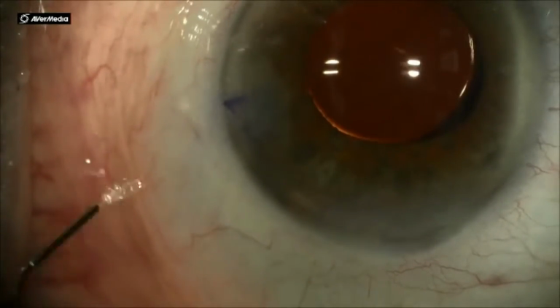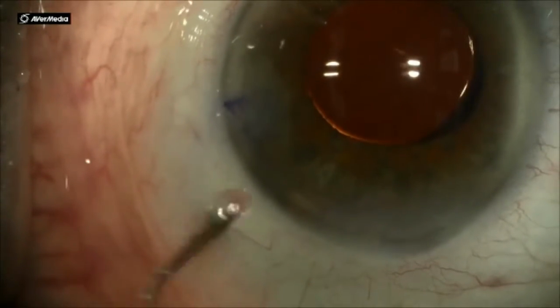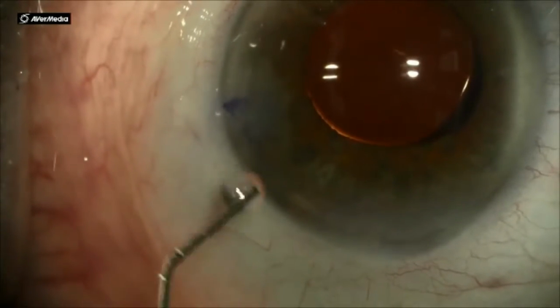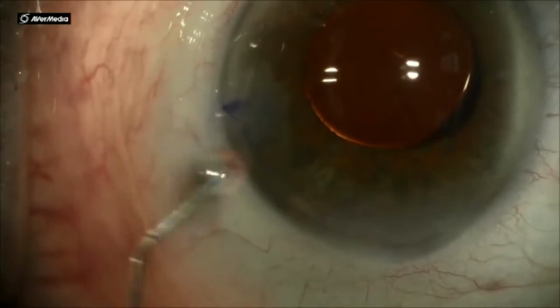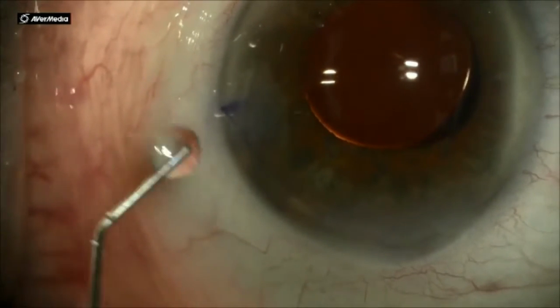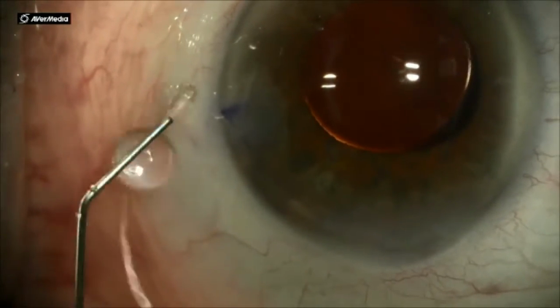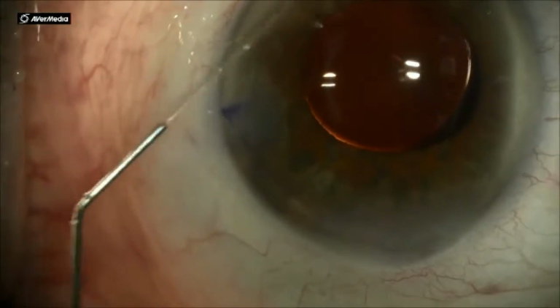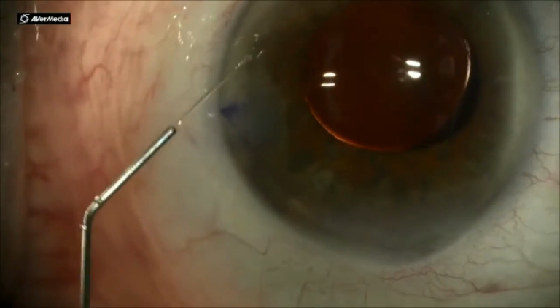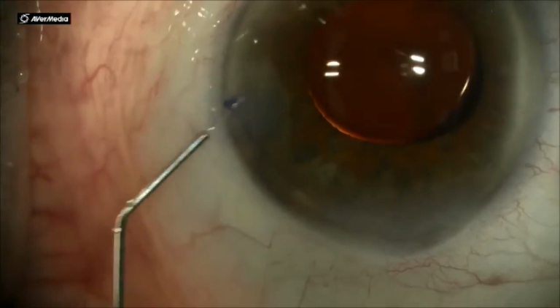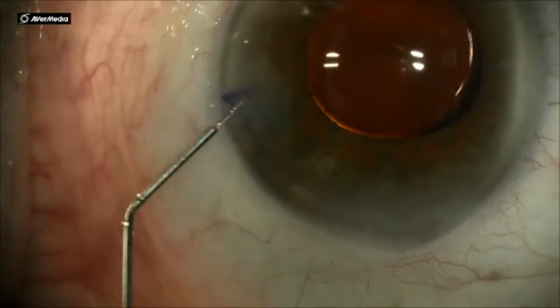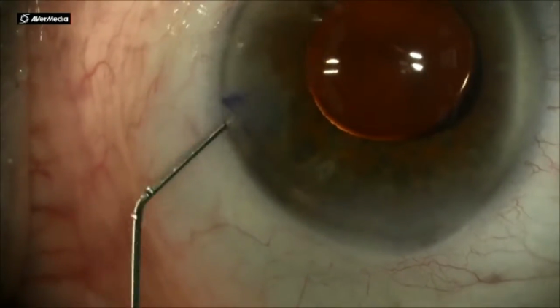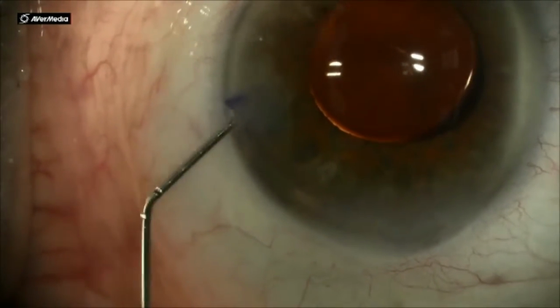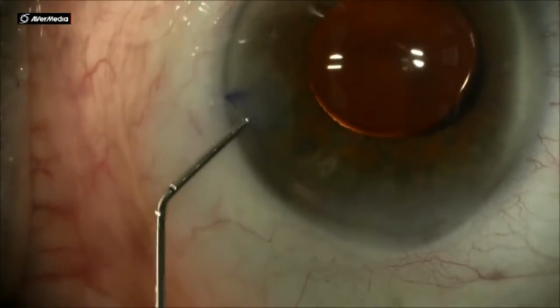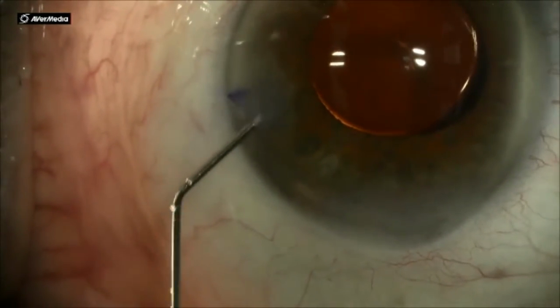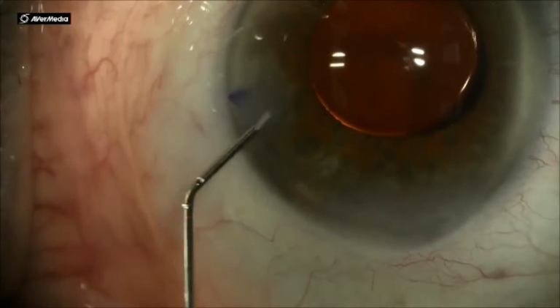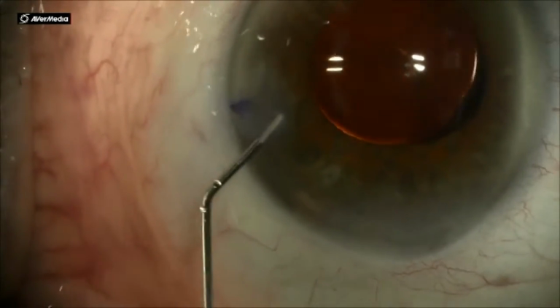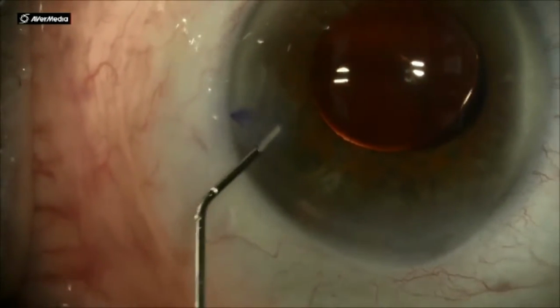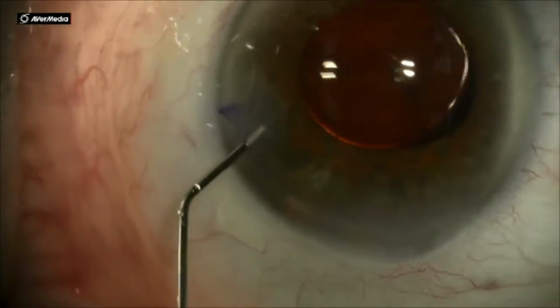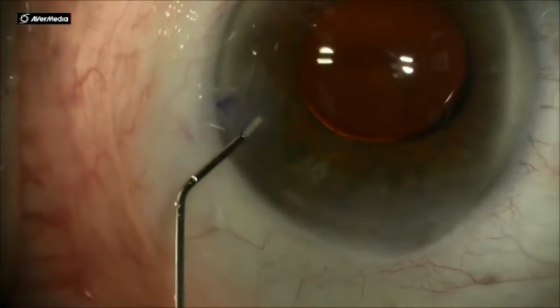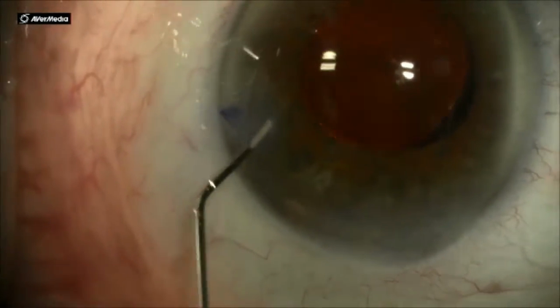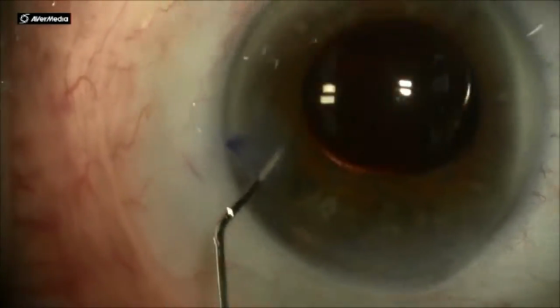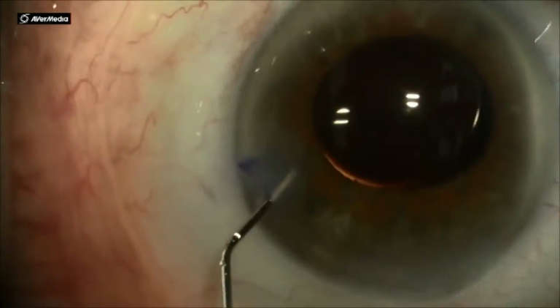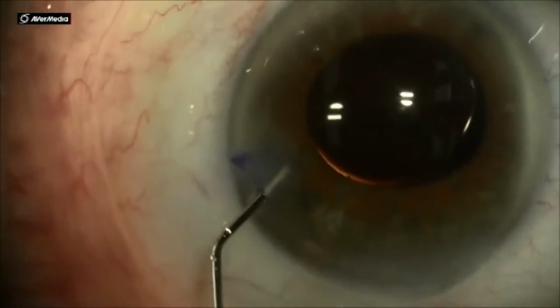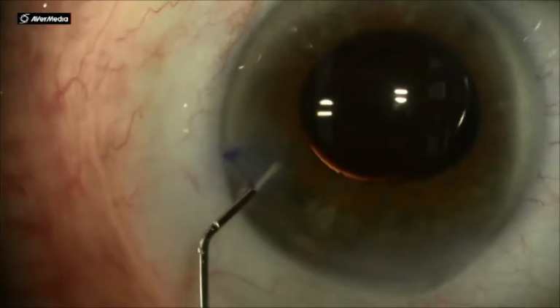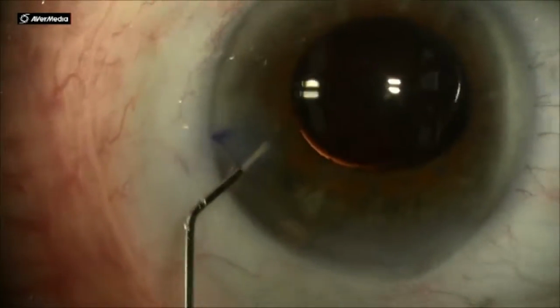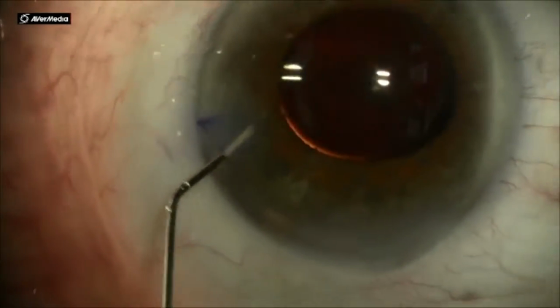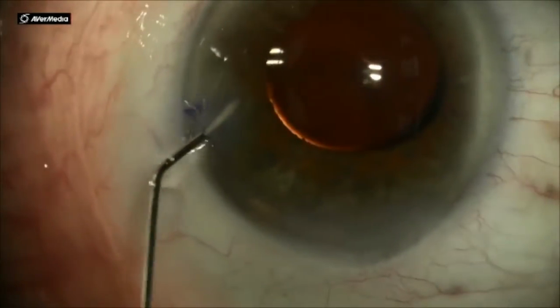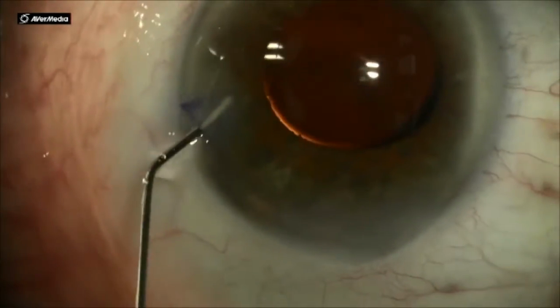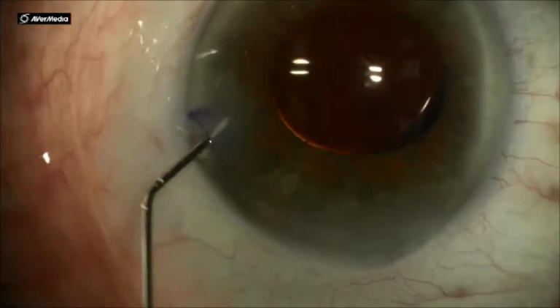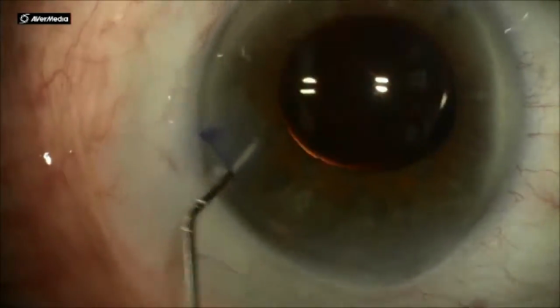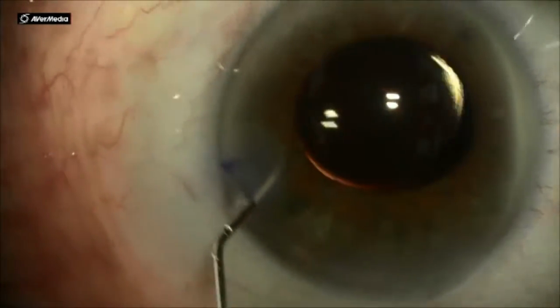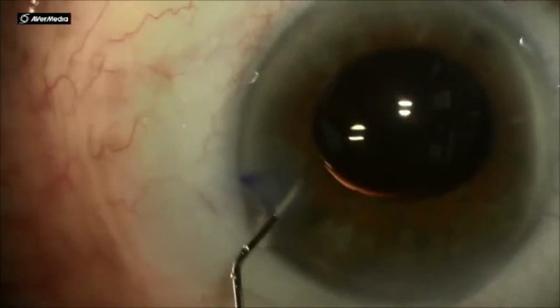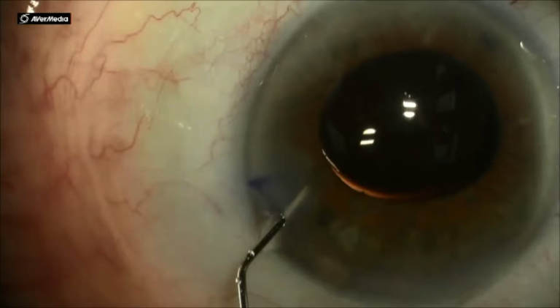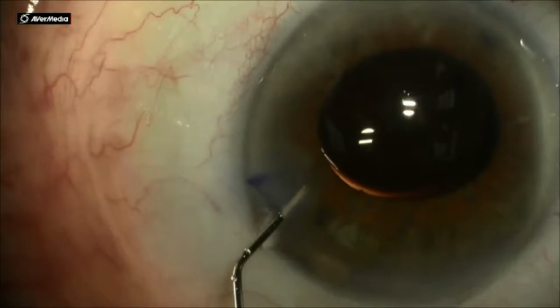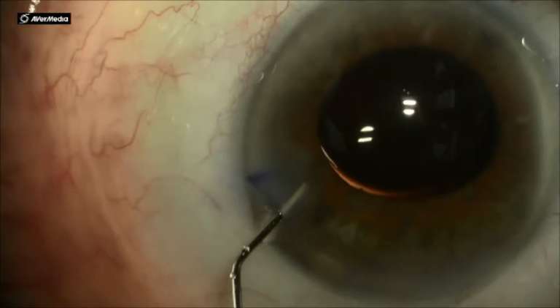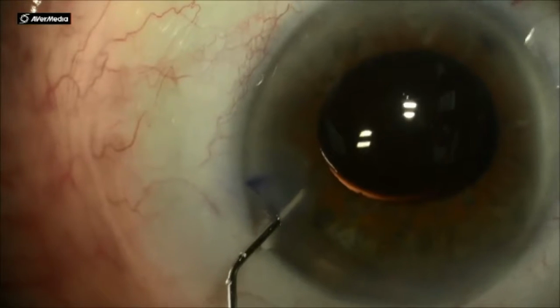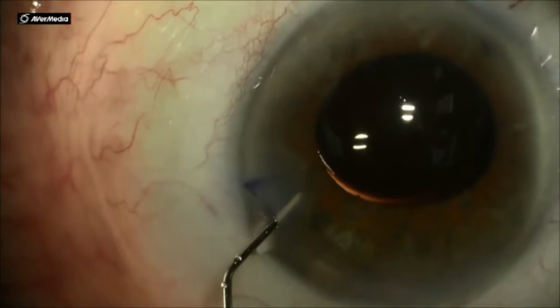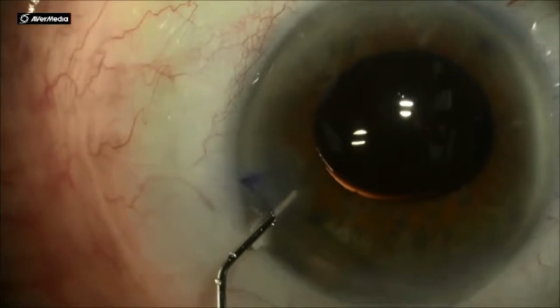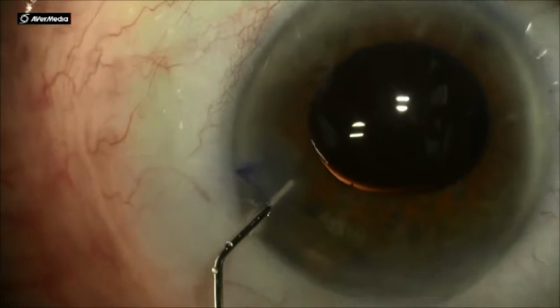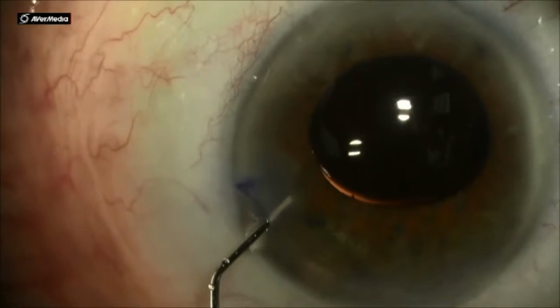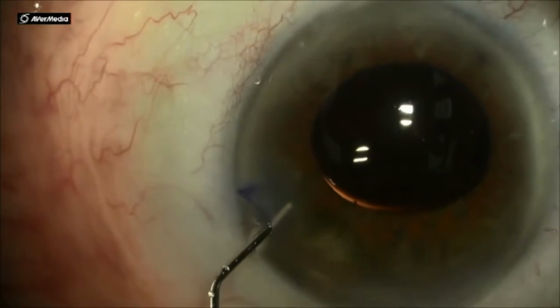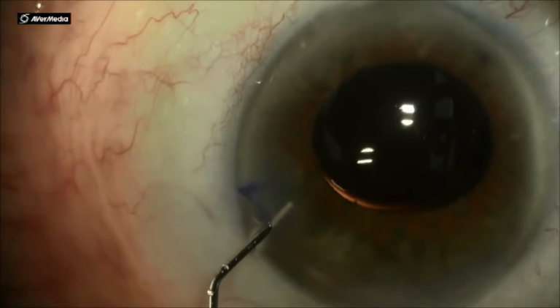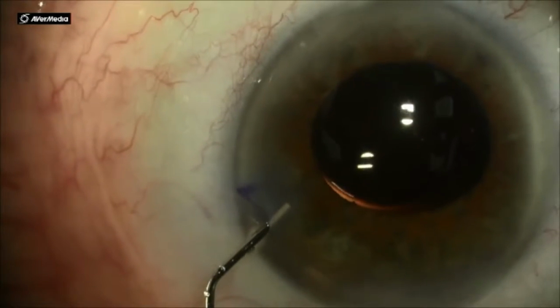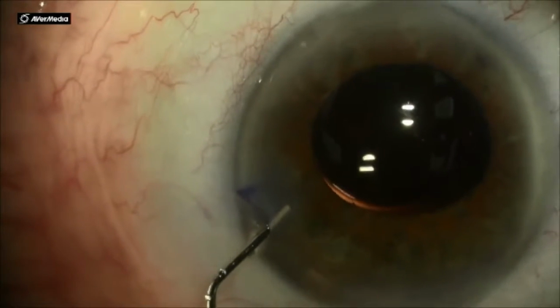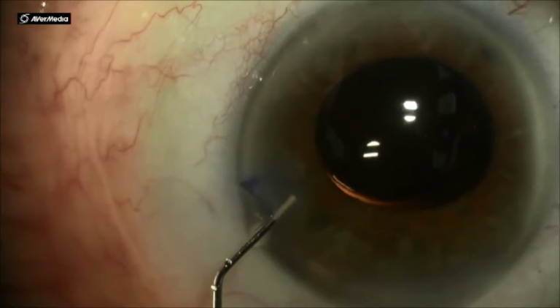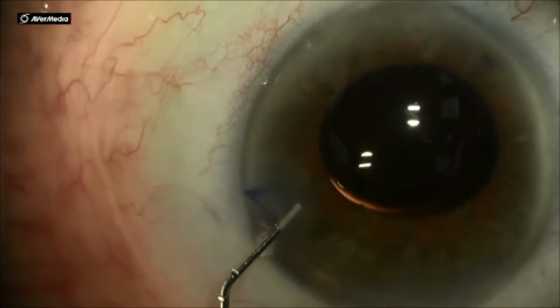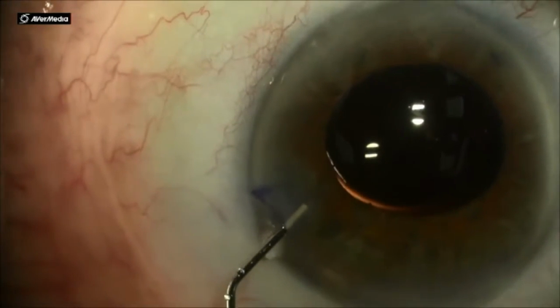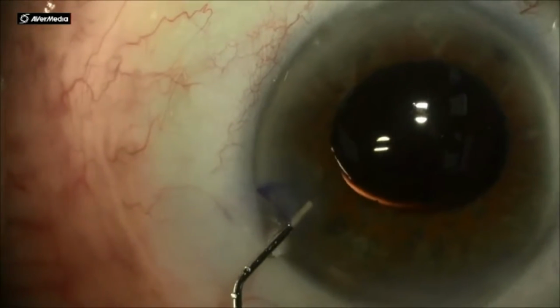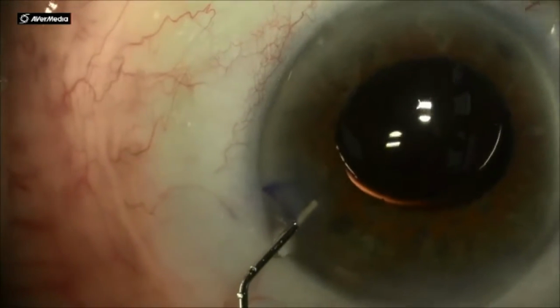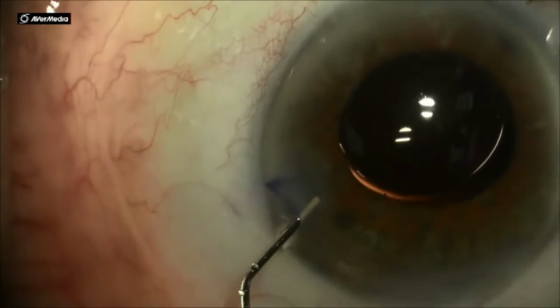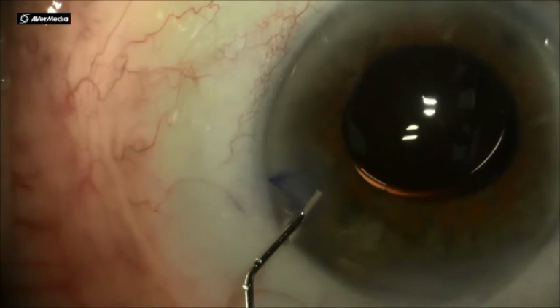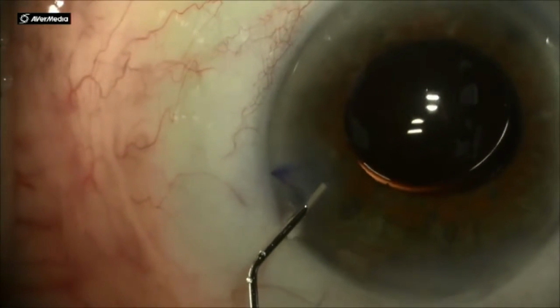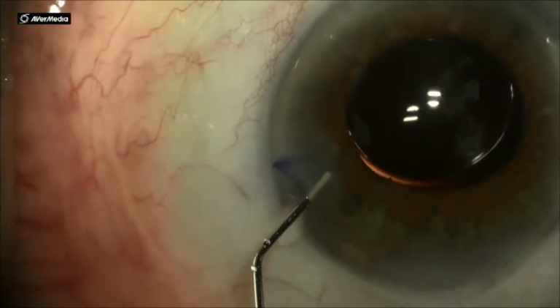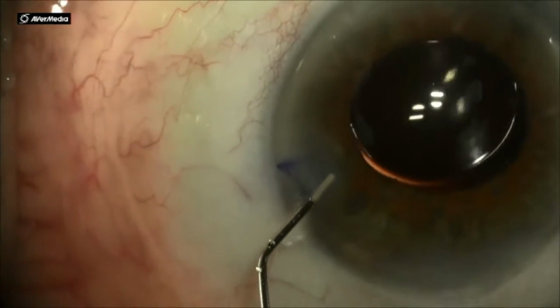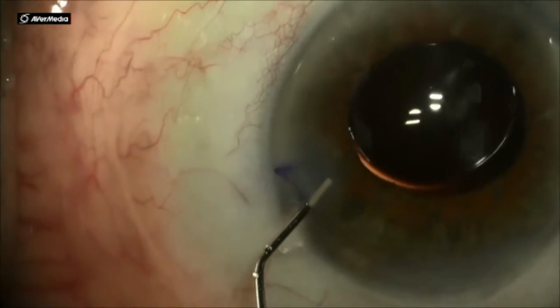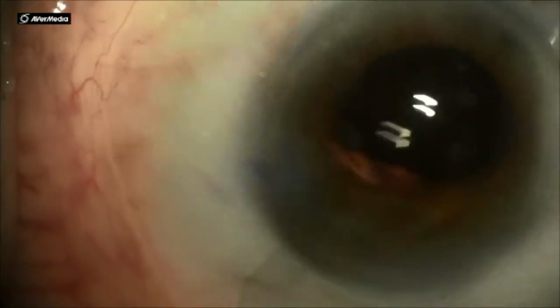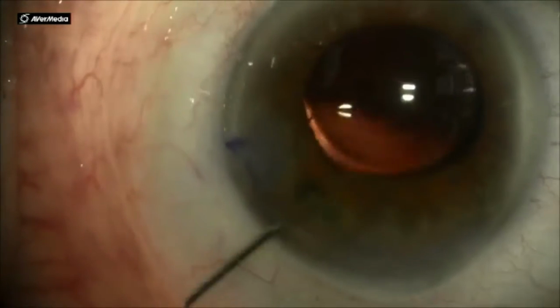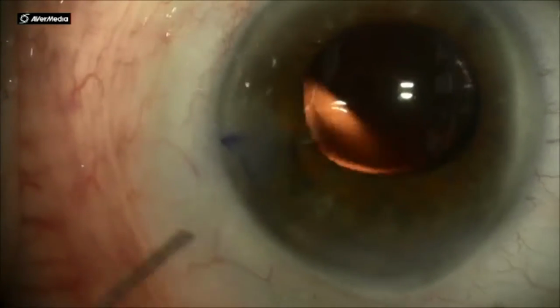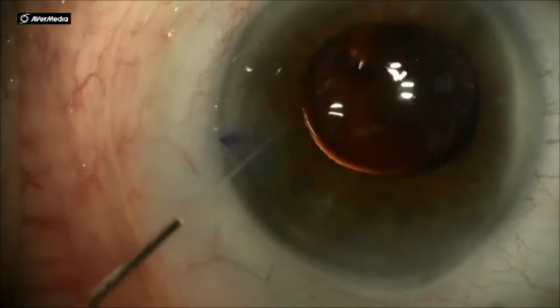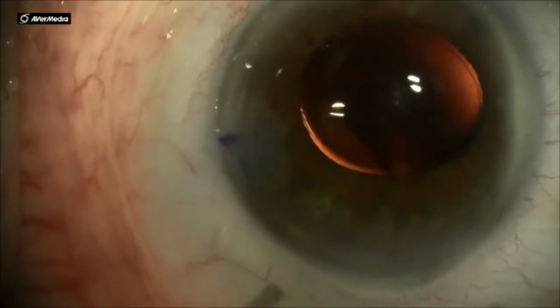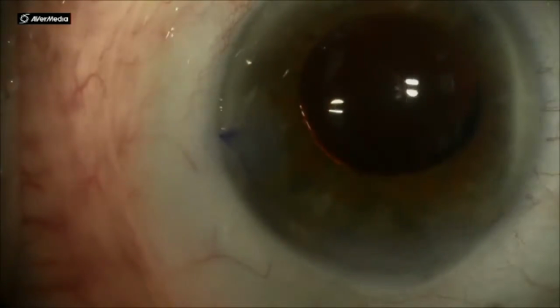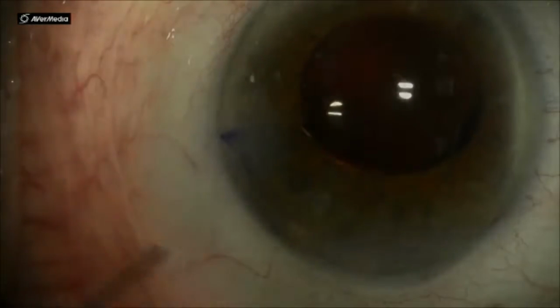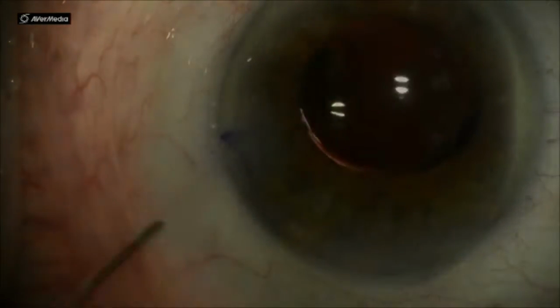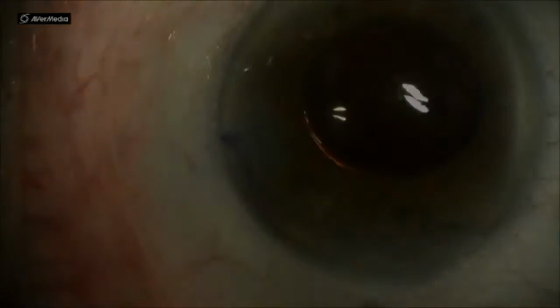You don't have to go too deep, but make sure it's nice and watertight before the patient comes off the OR table.